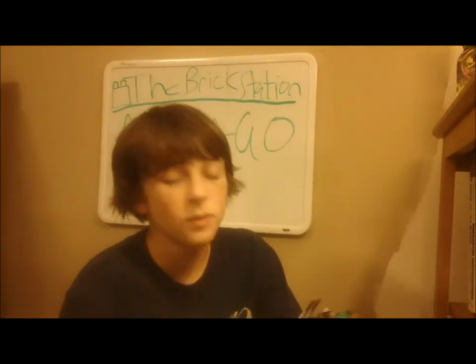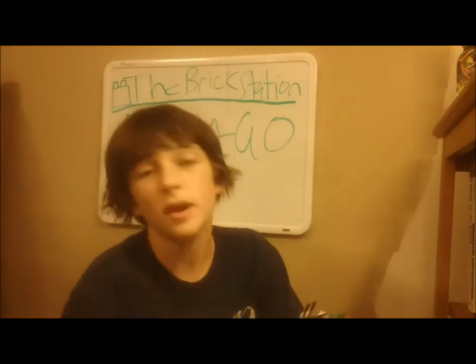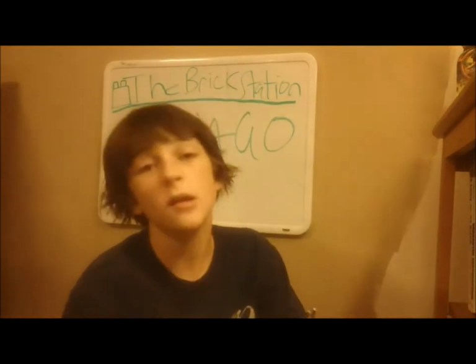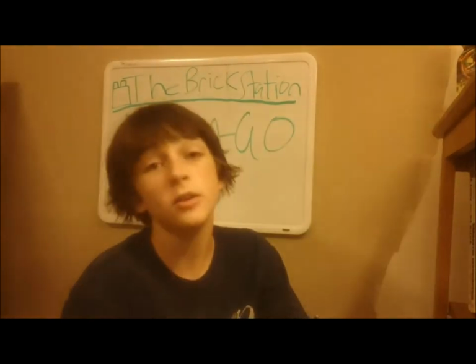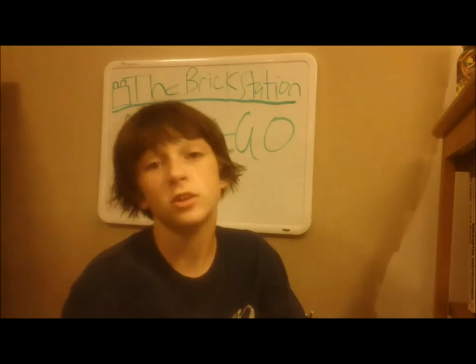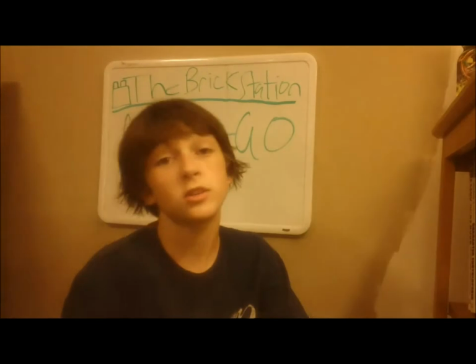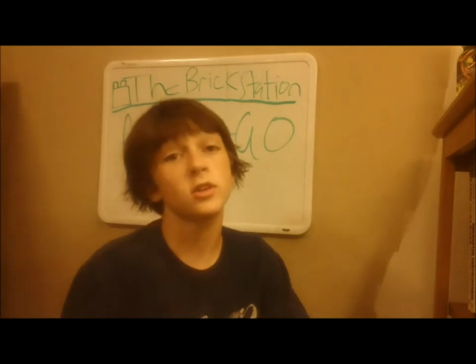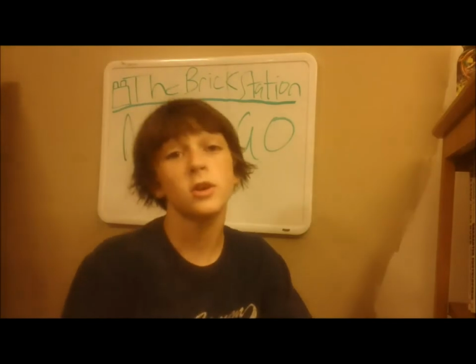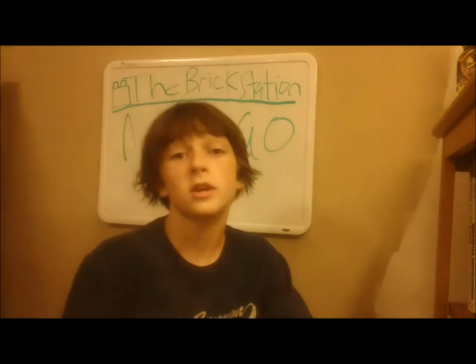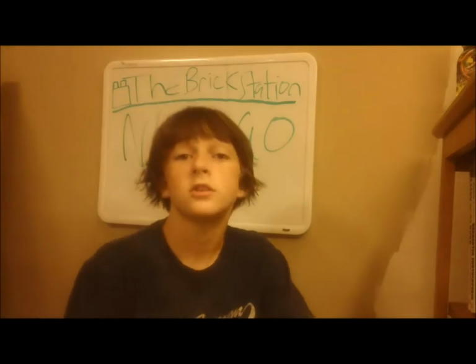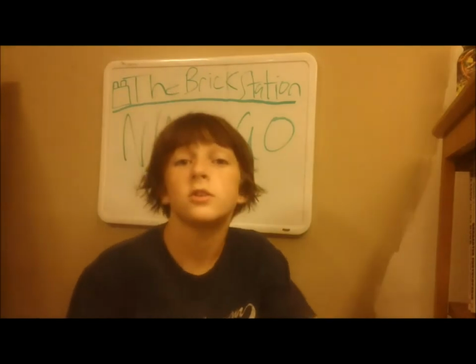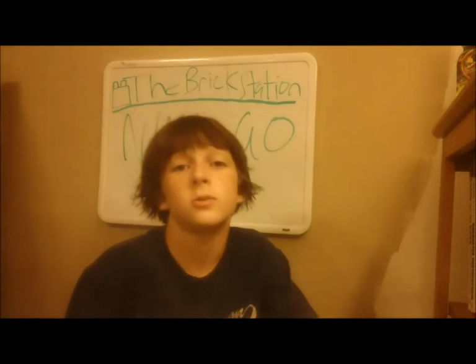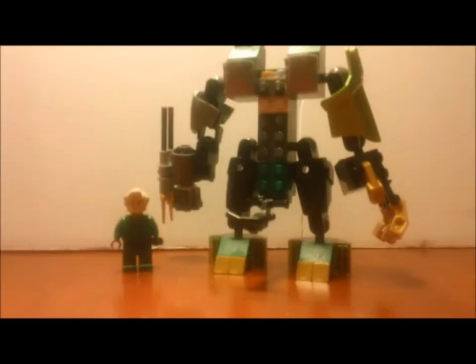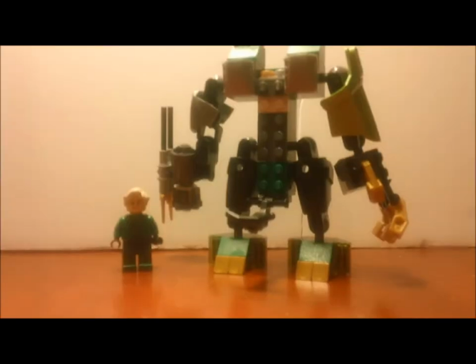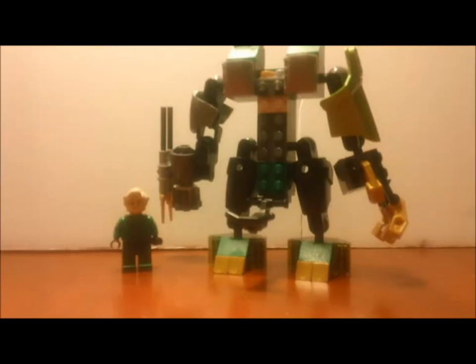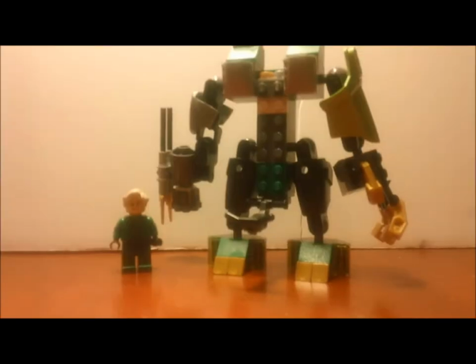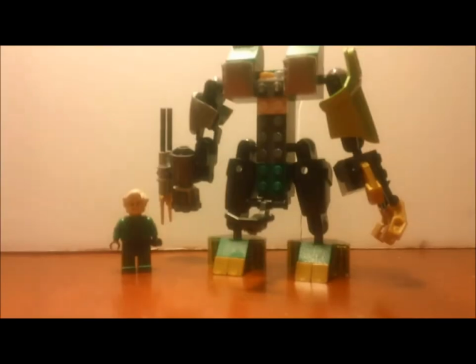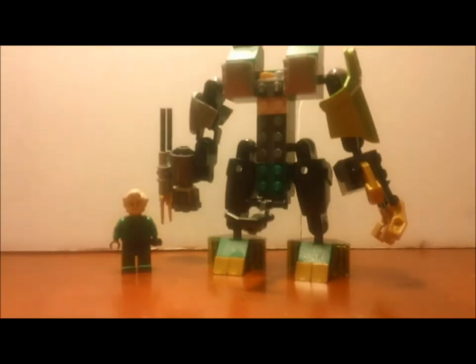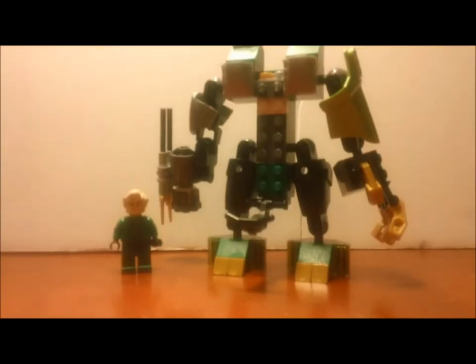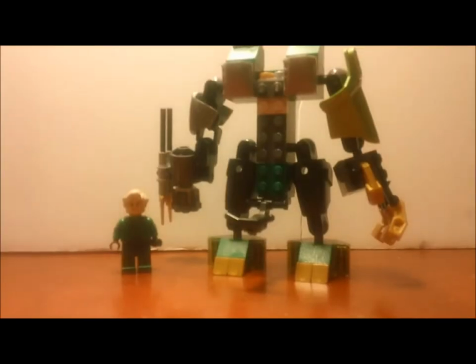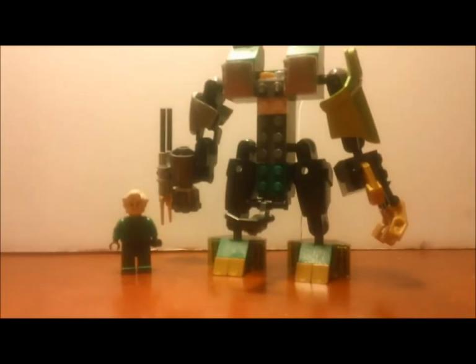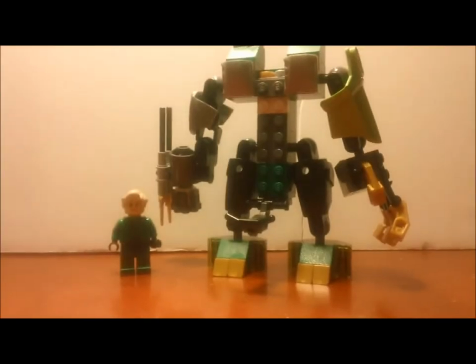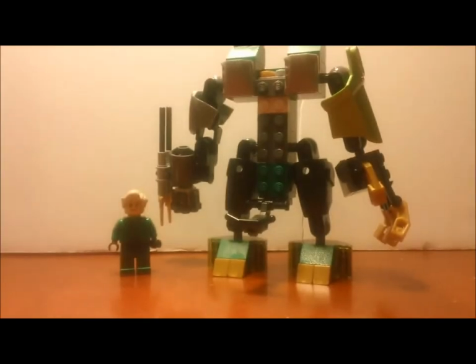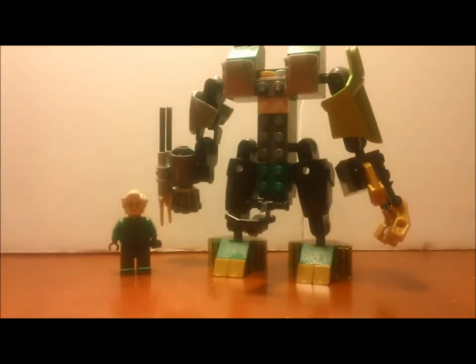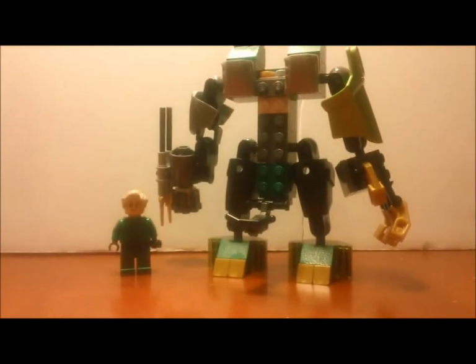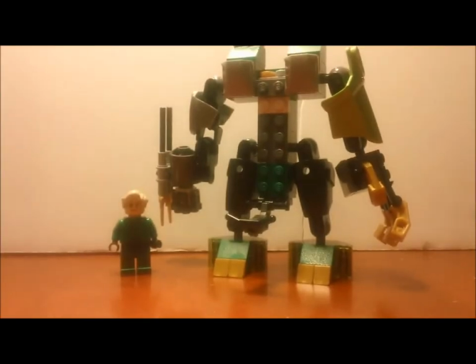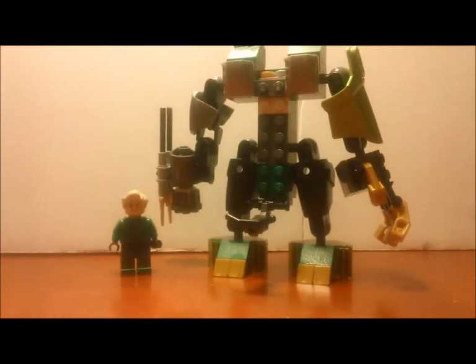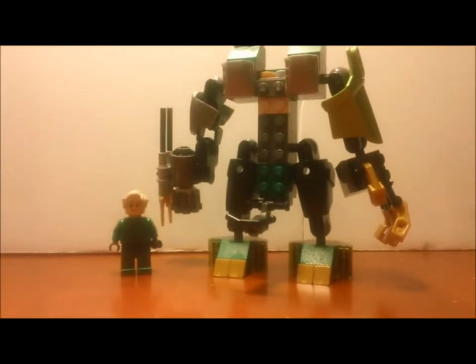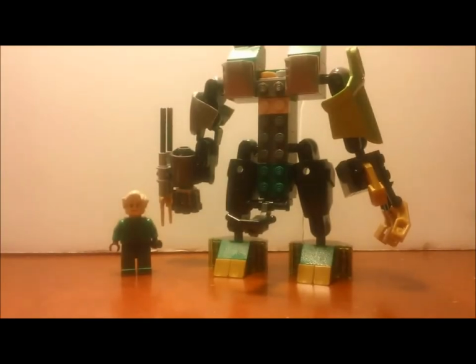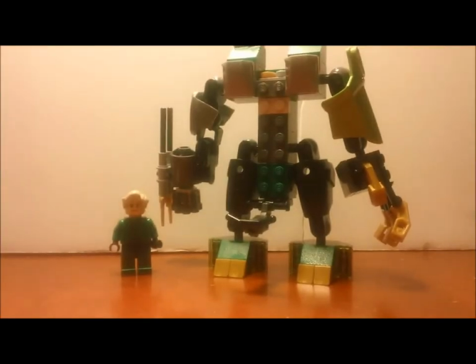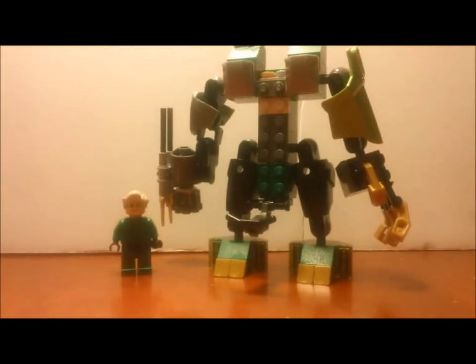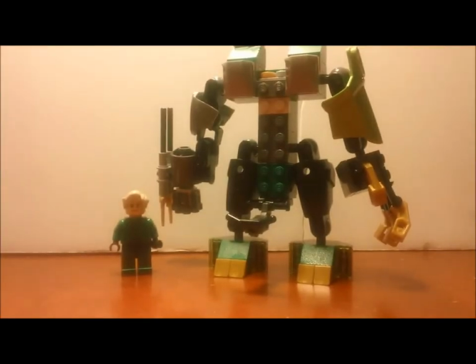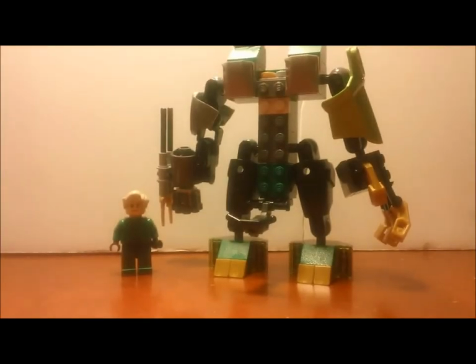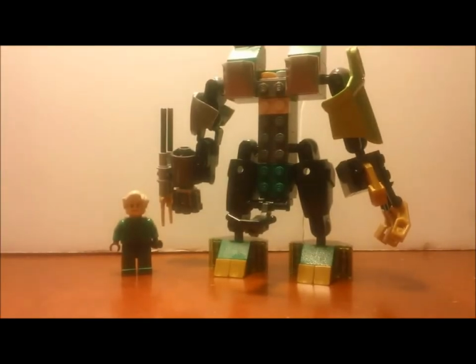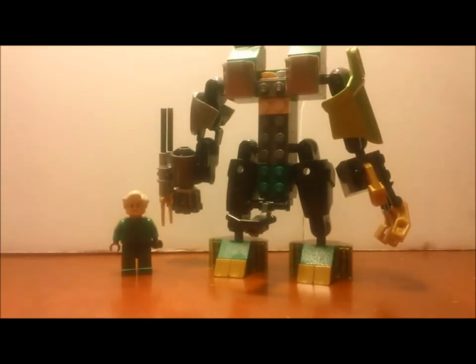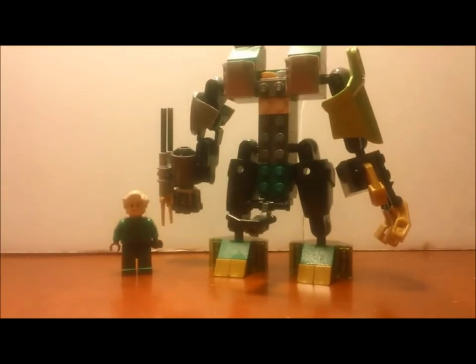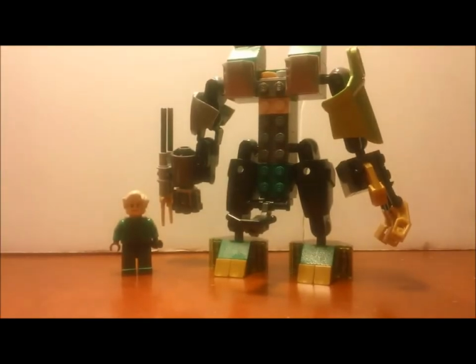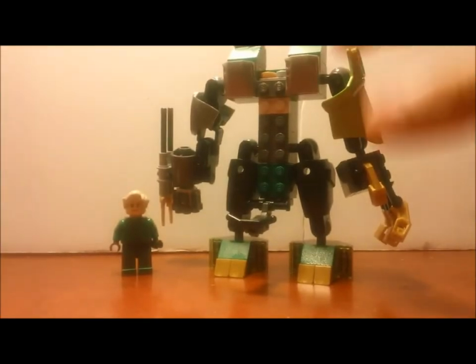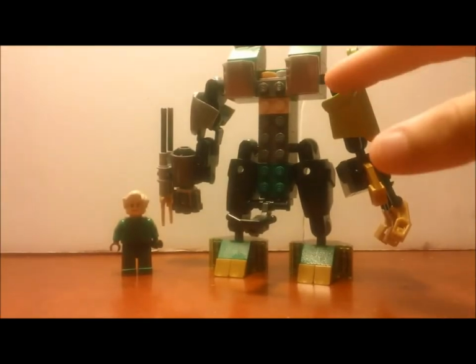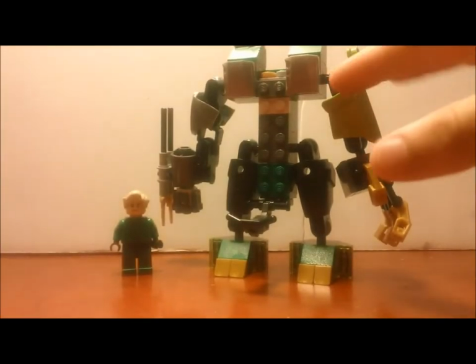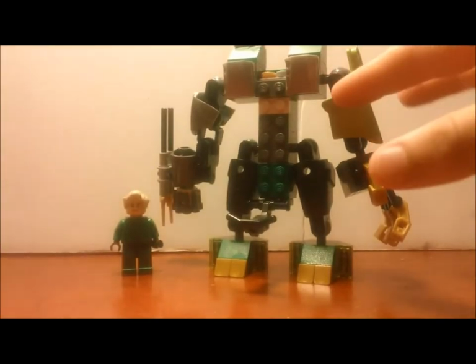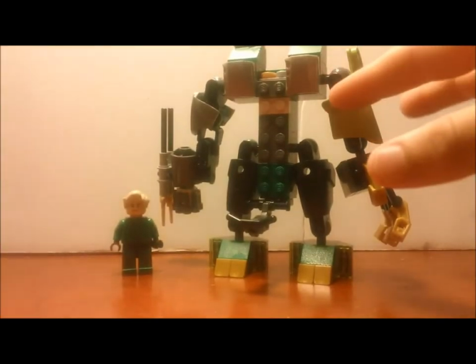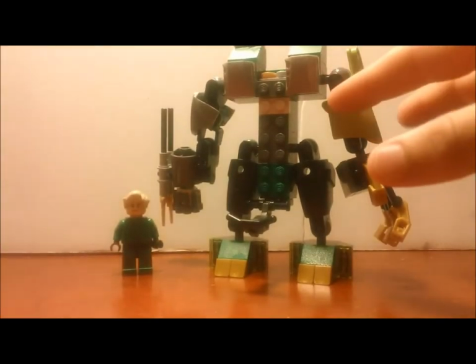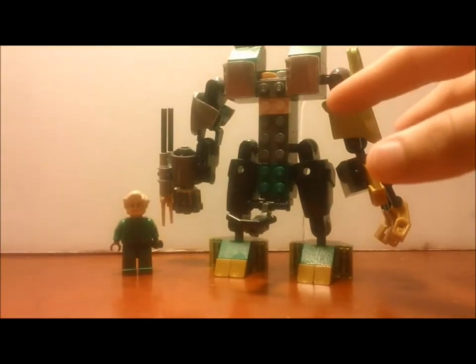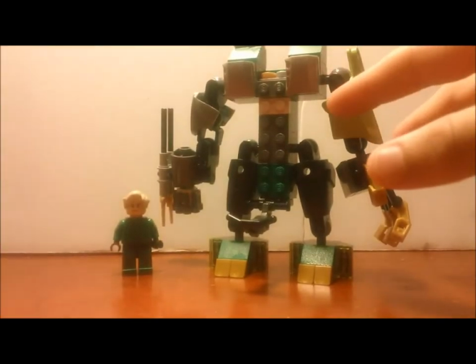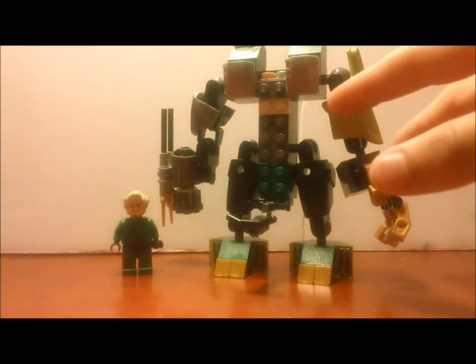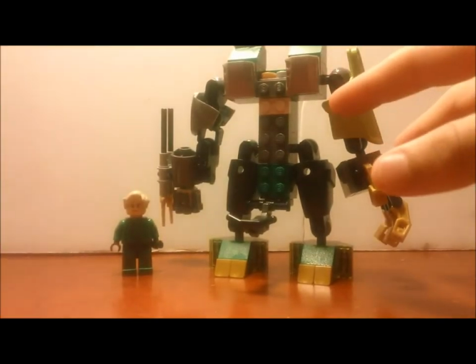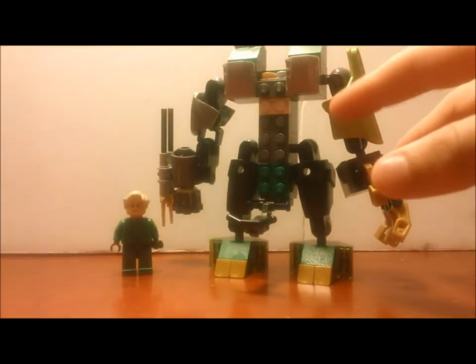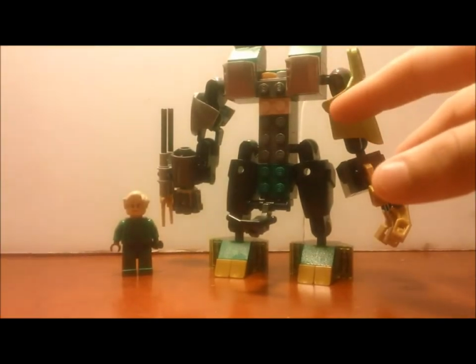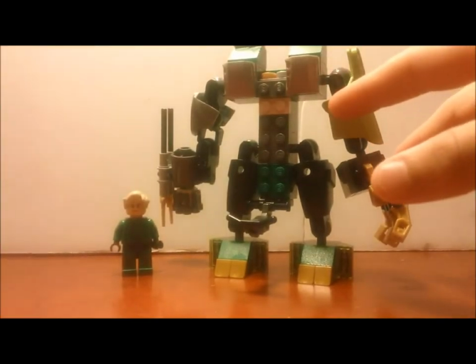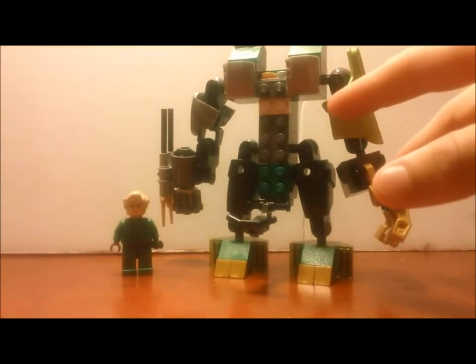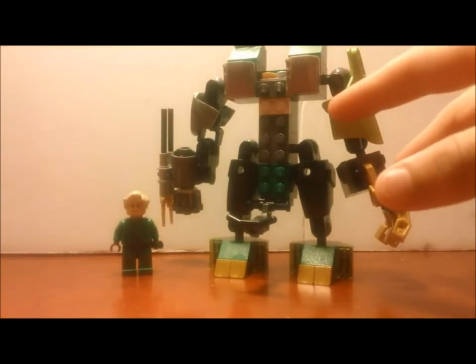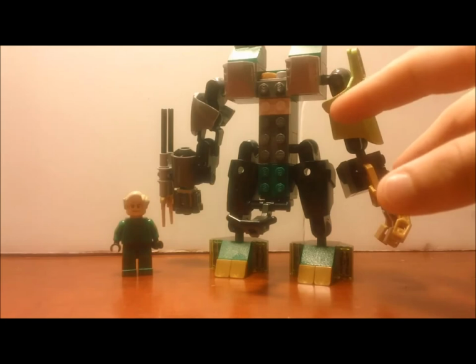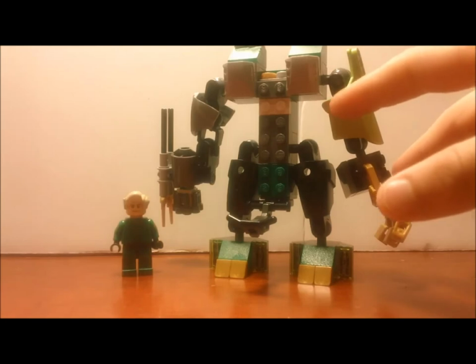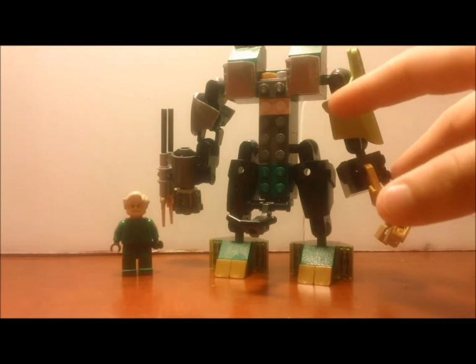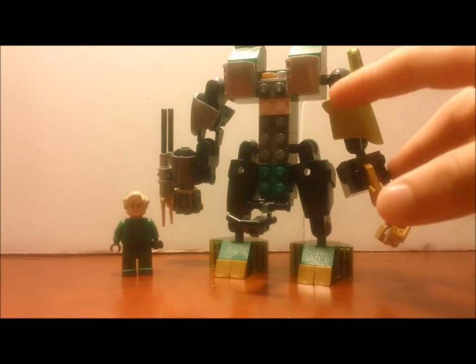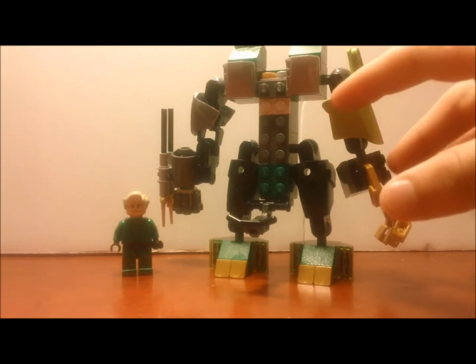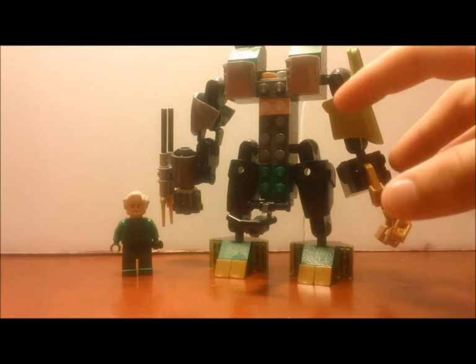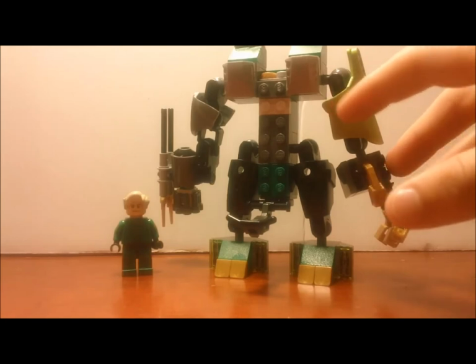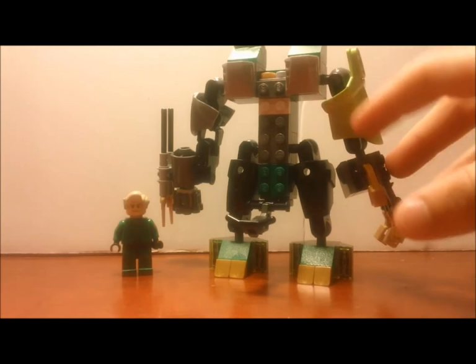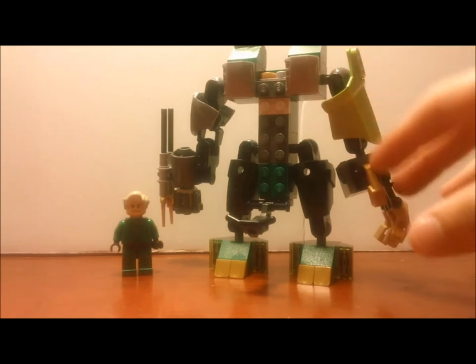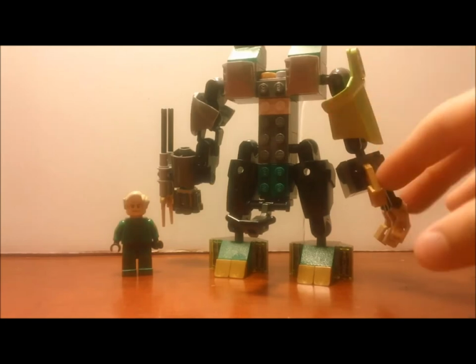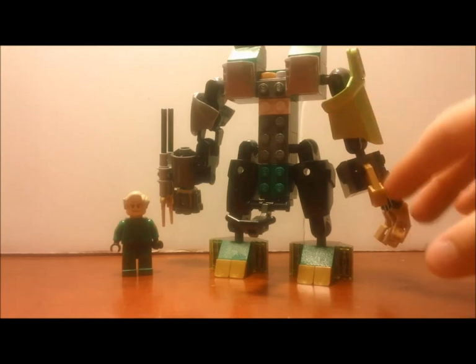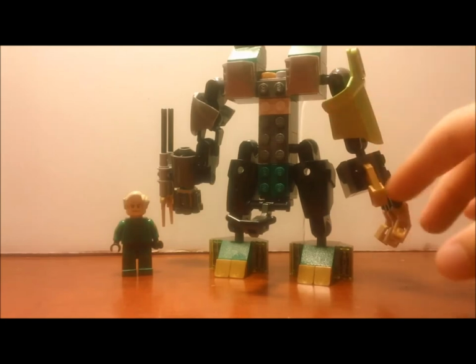I'll go ahead and show them to you. So here is my Lloyd's Mech mock. It's pretty cool, in my opinion.